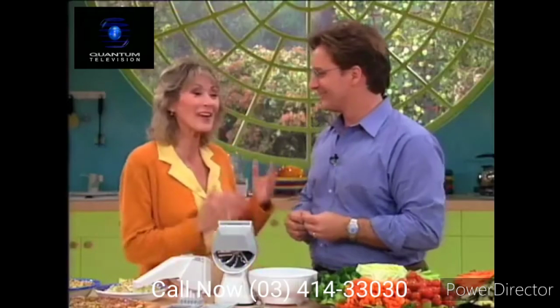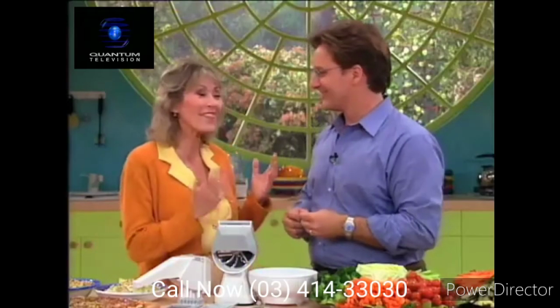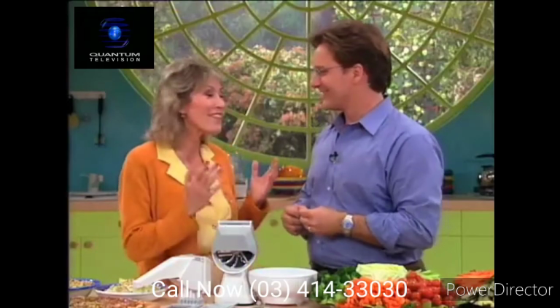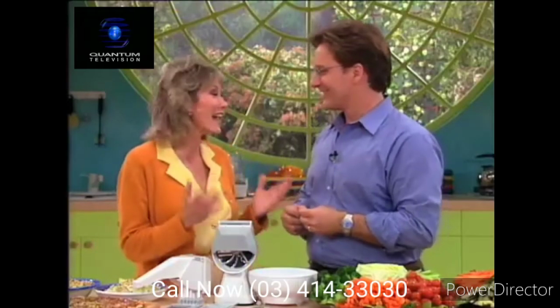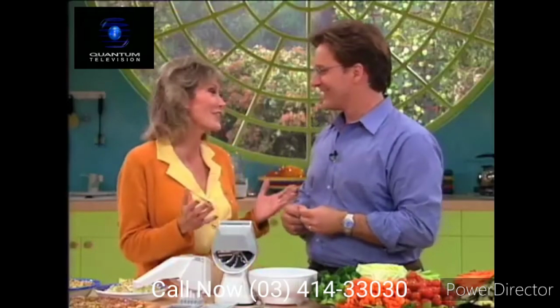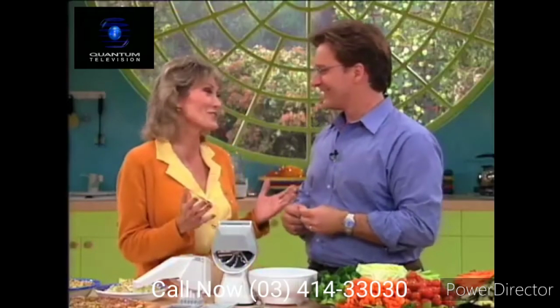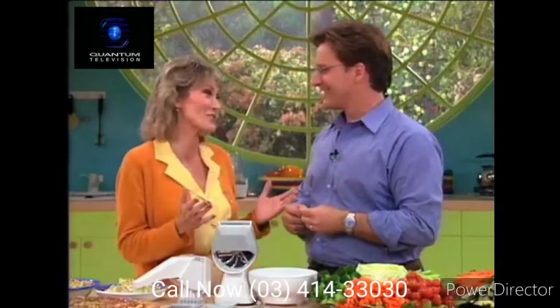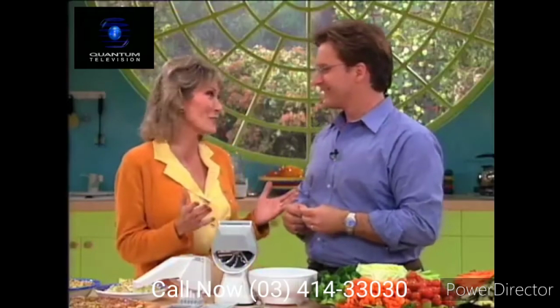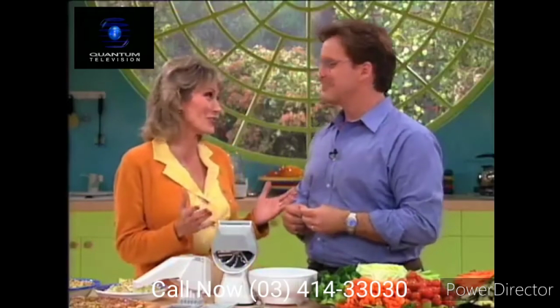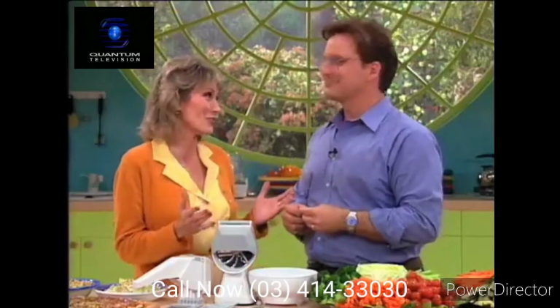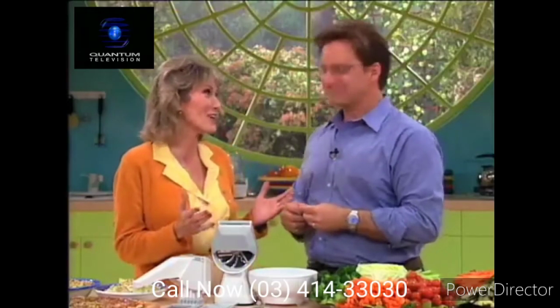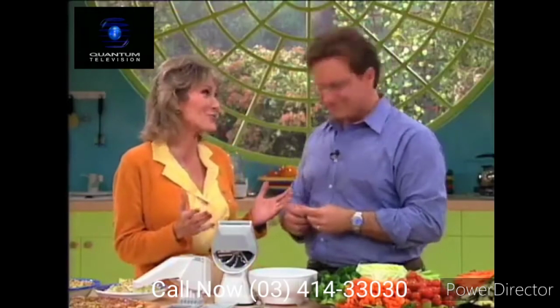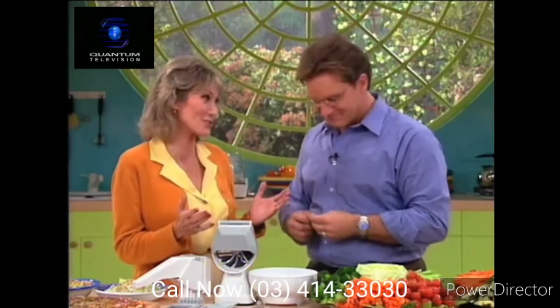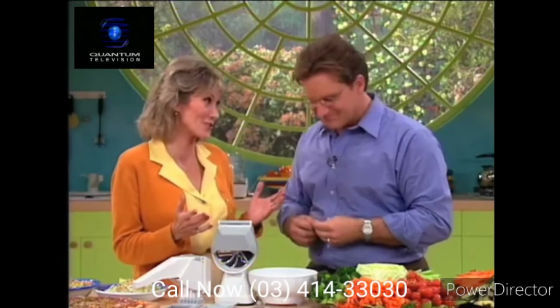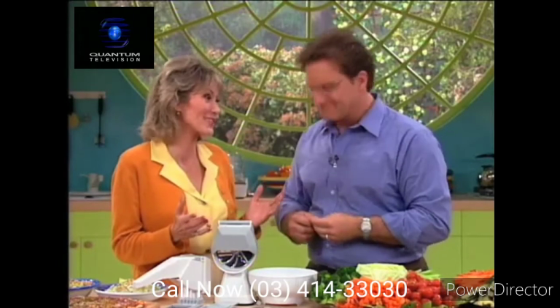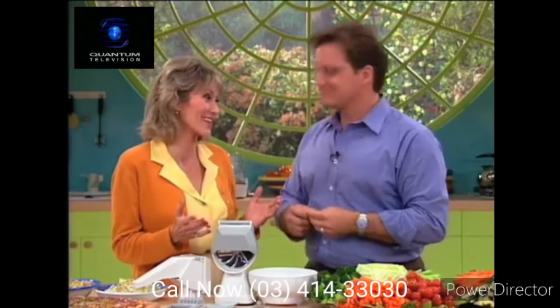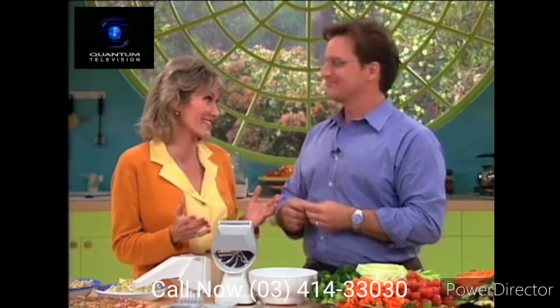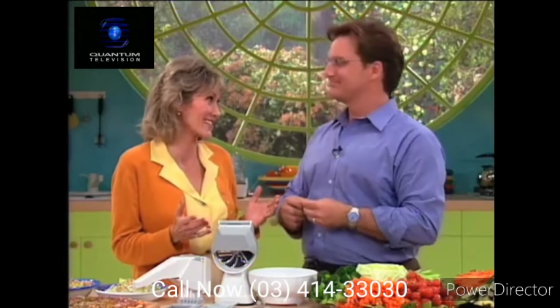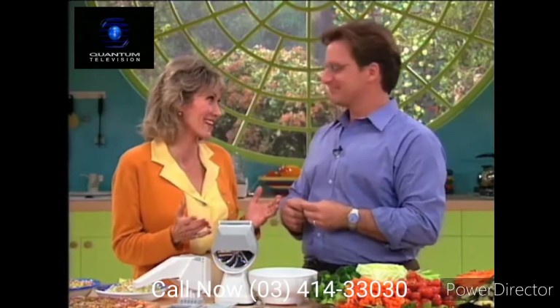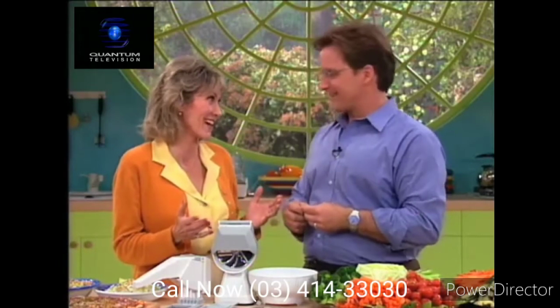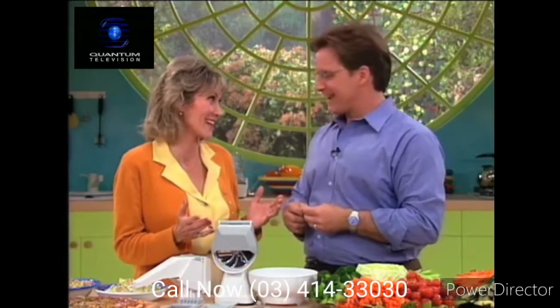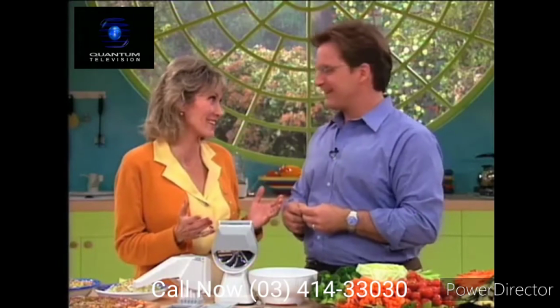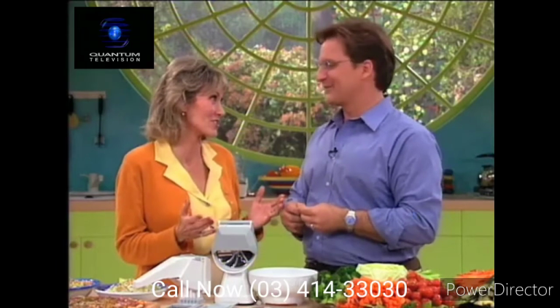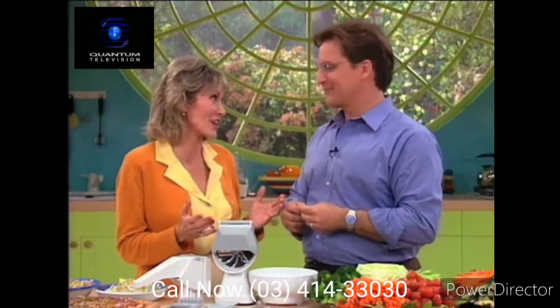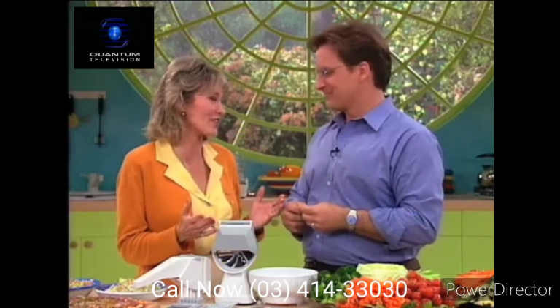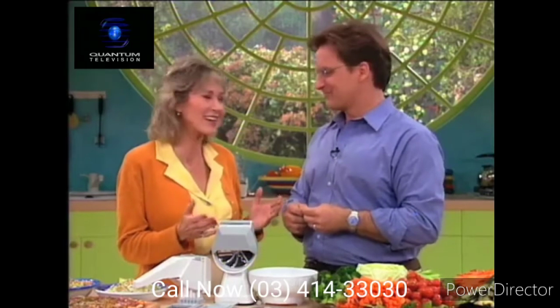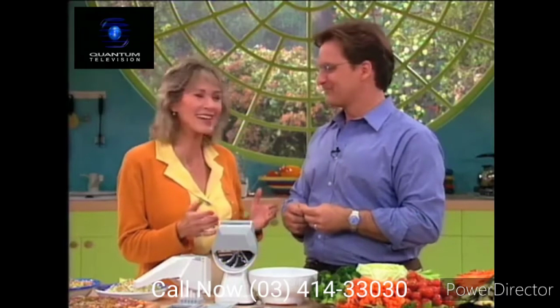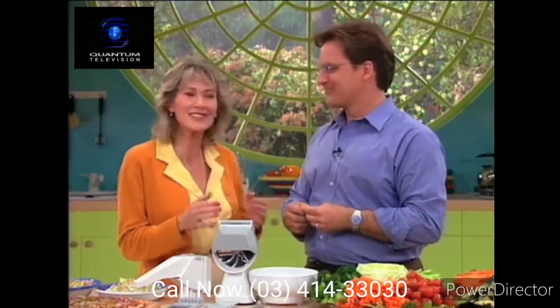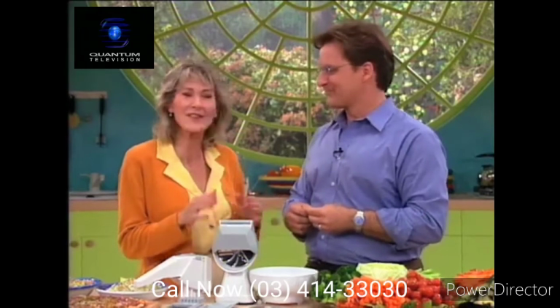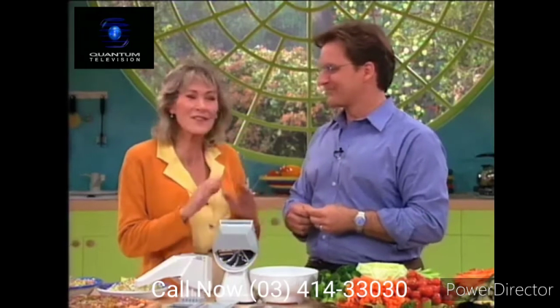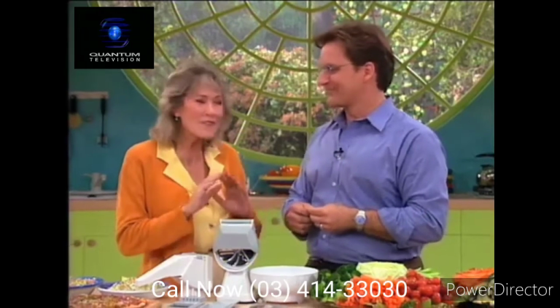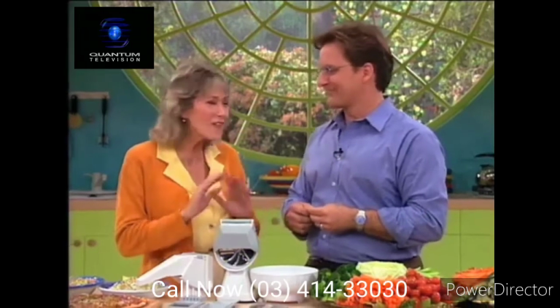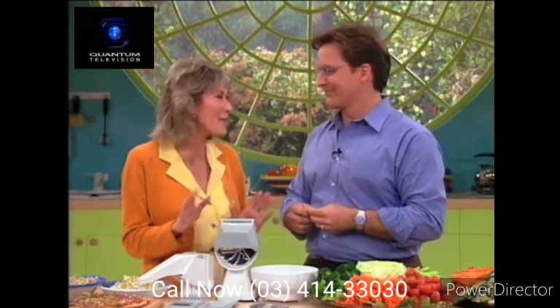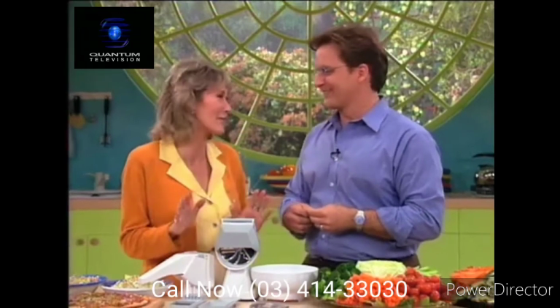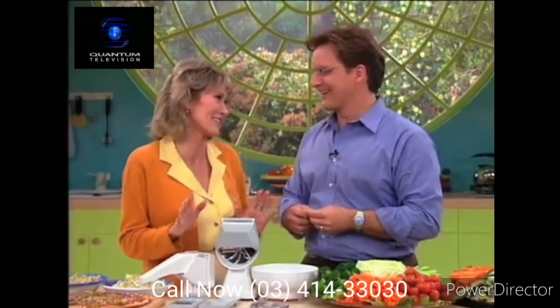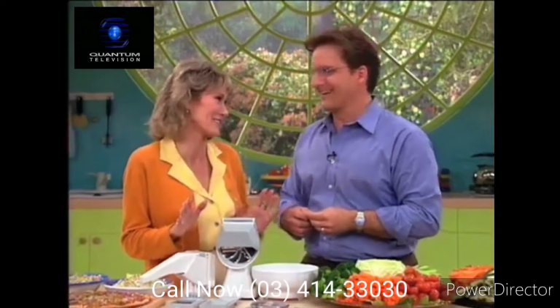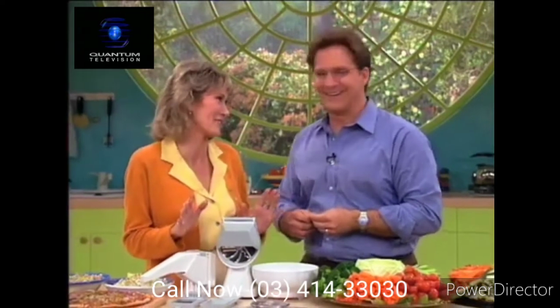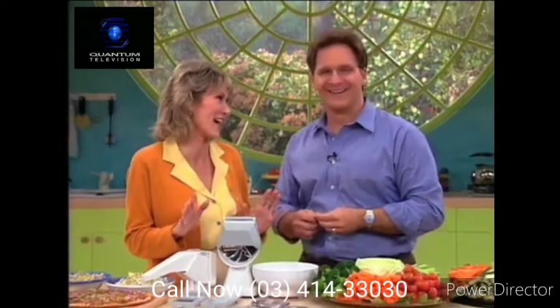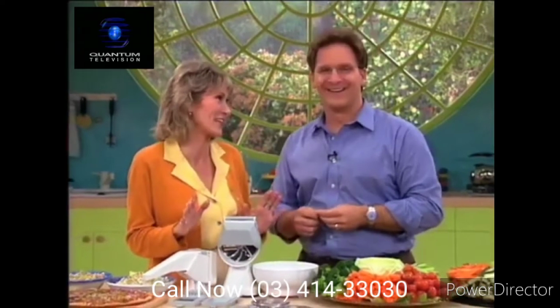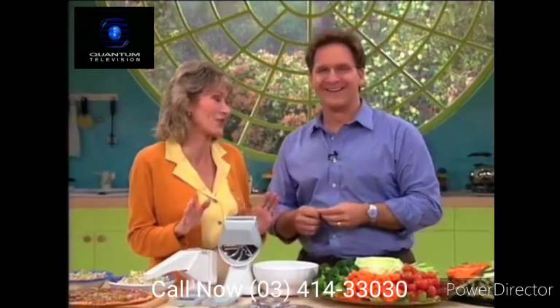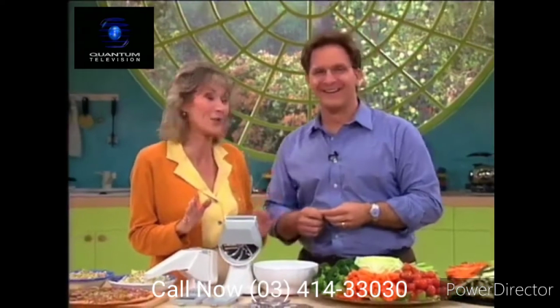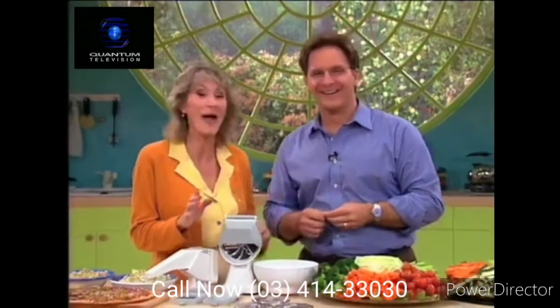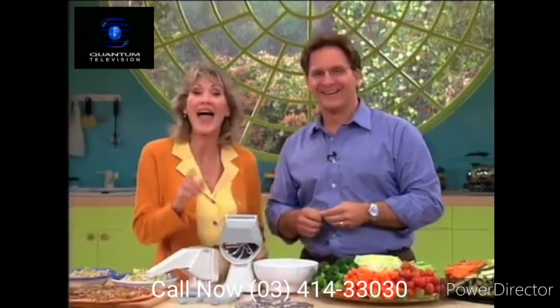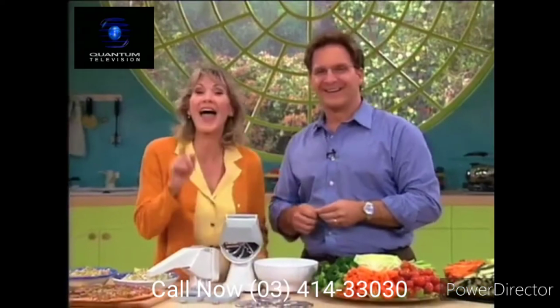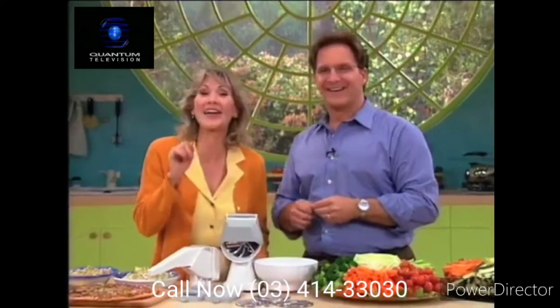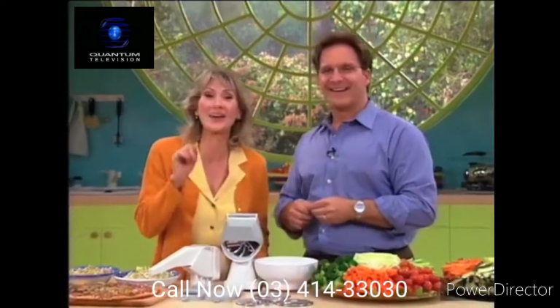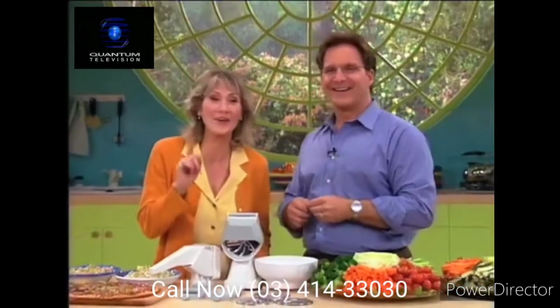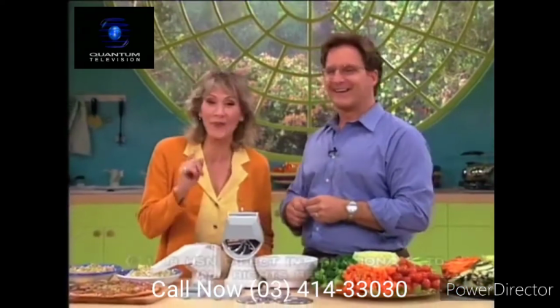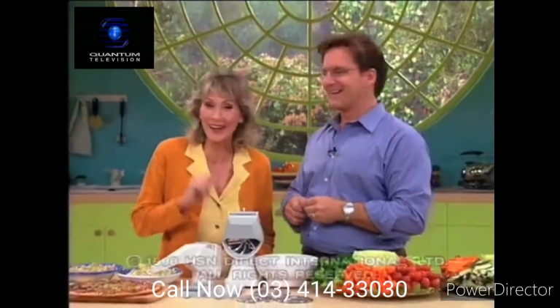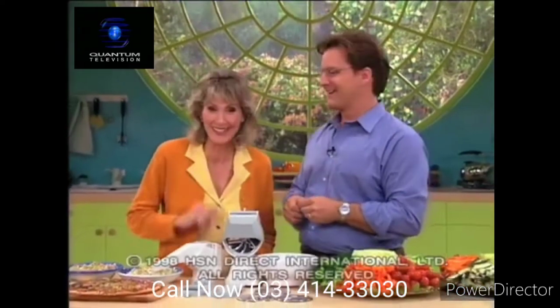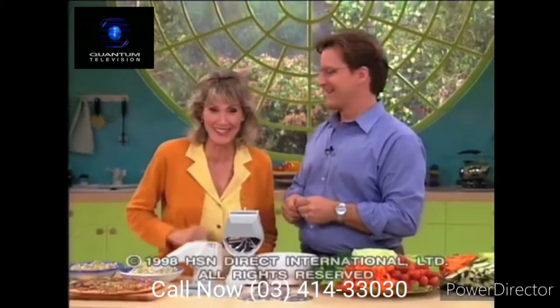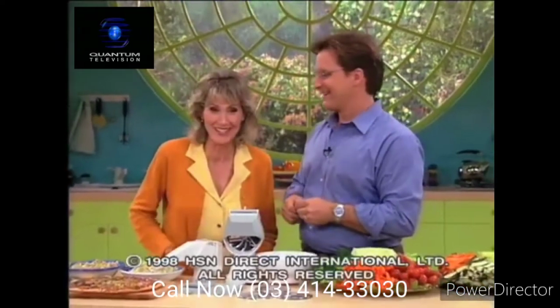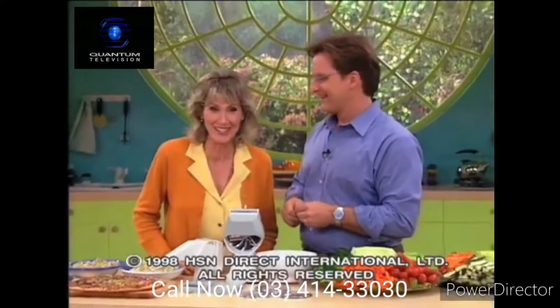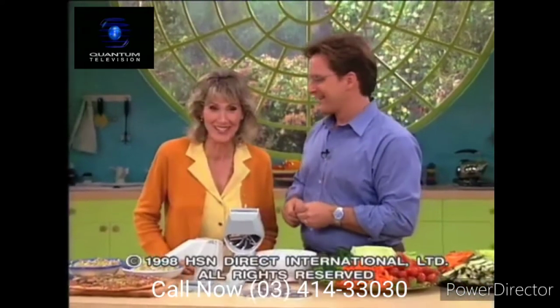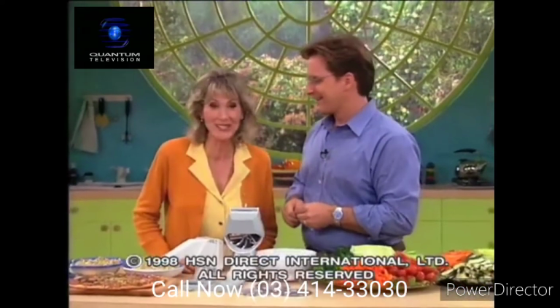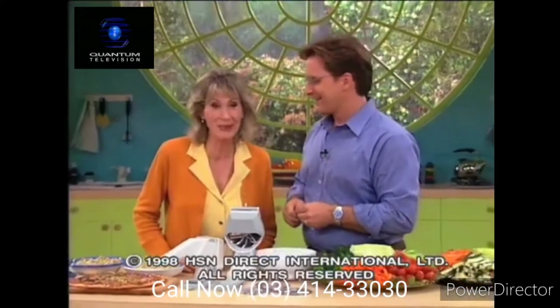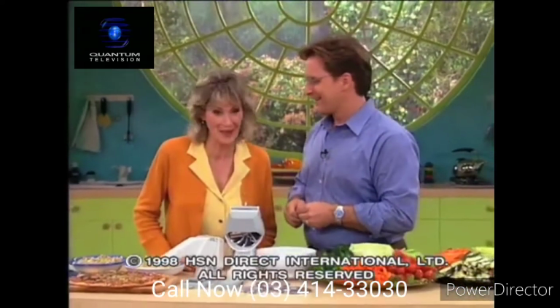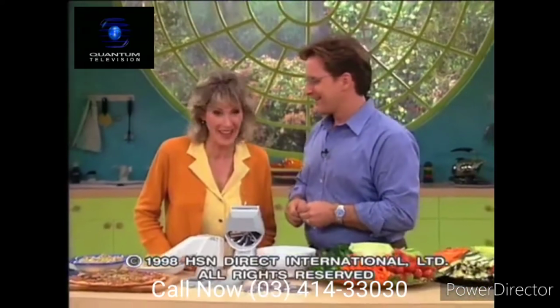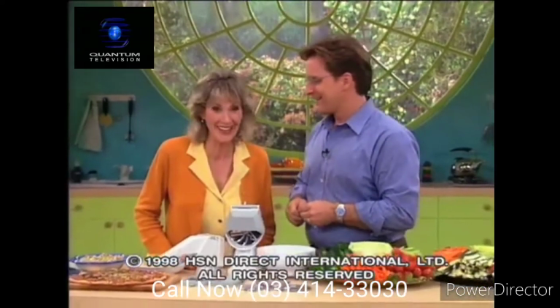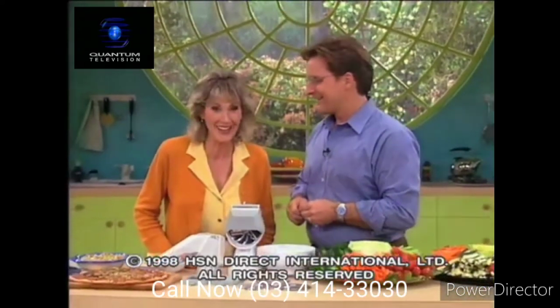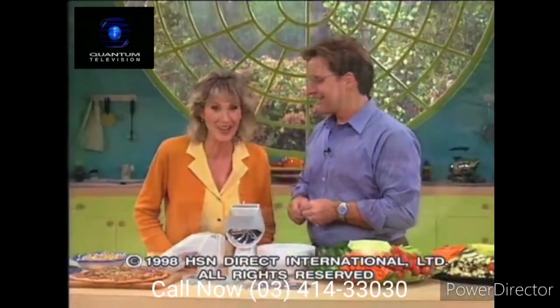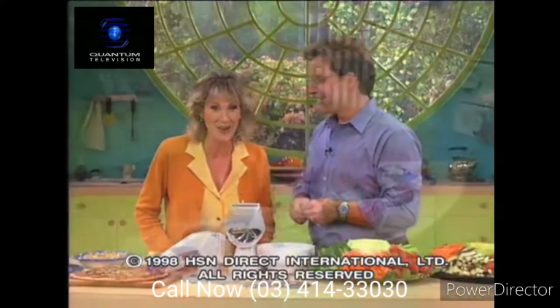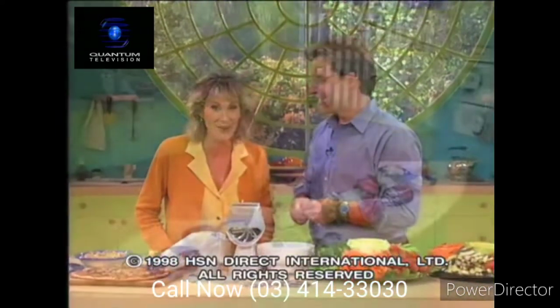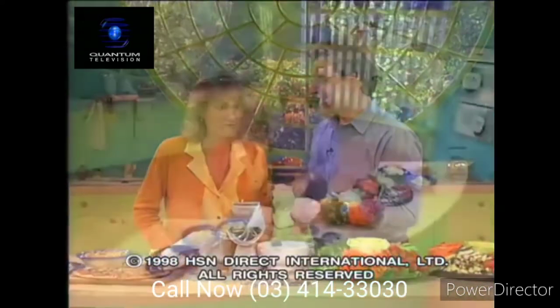I want to thank you so much for introducing us to the HandyChef. It is a fabulous value and a great addition to any home.